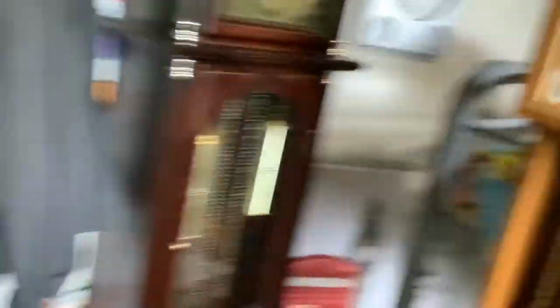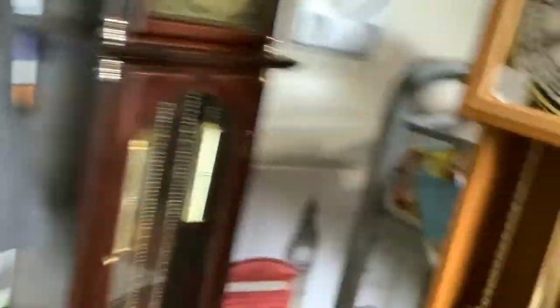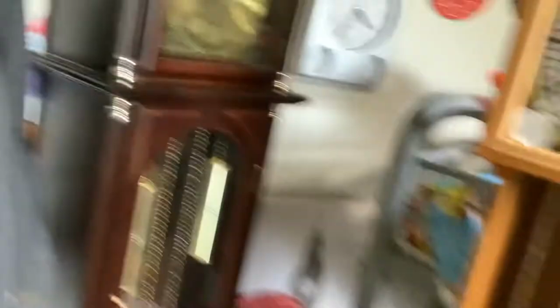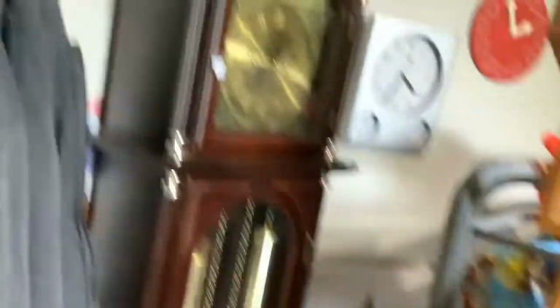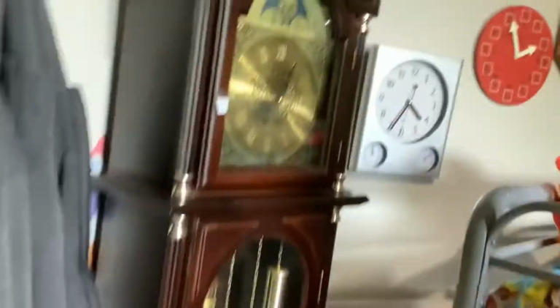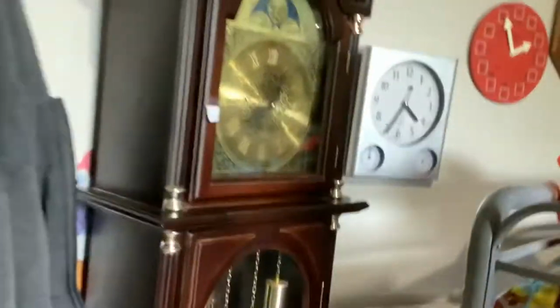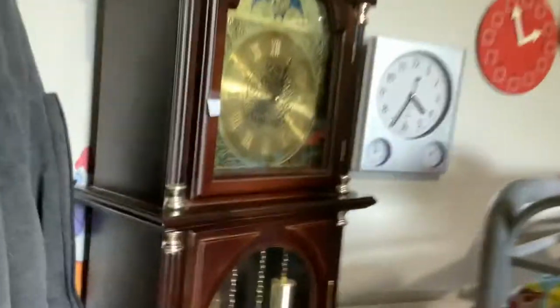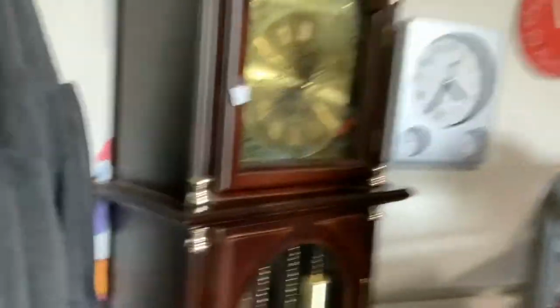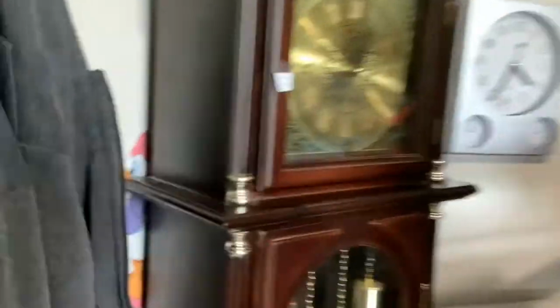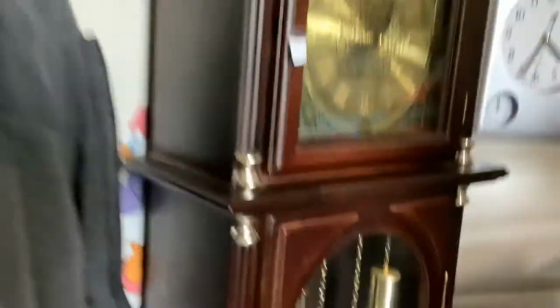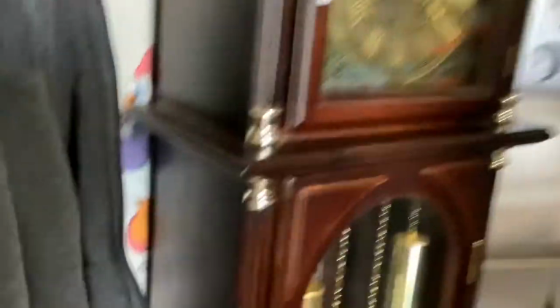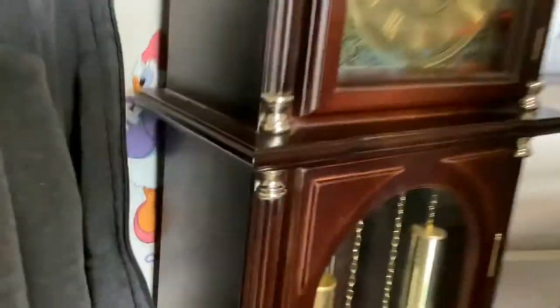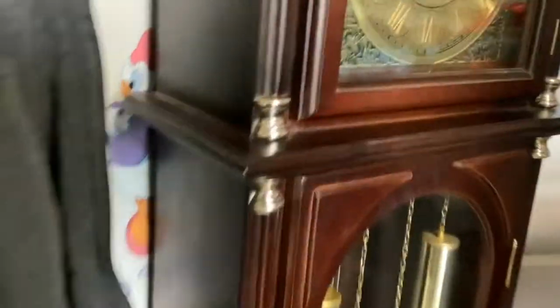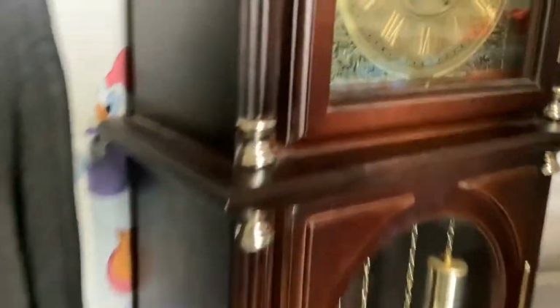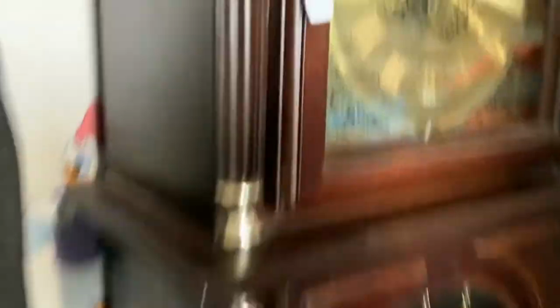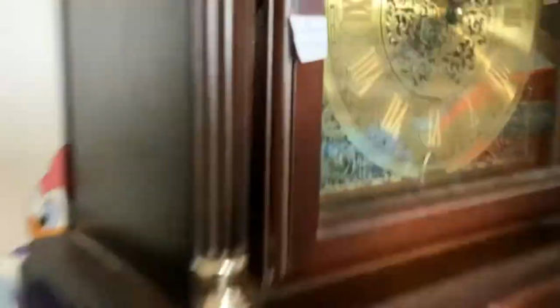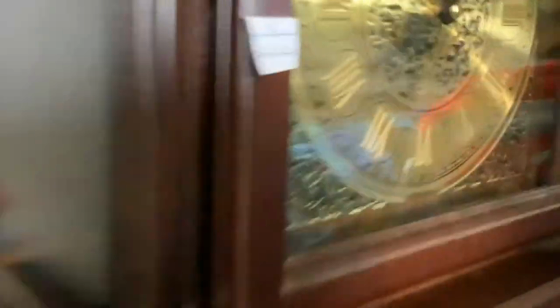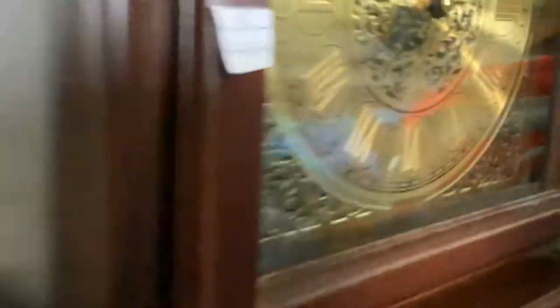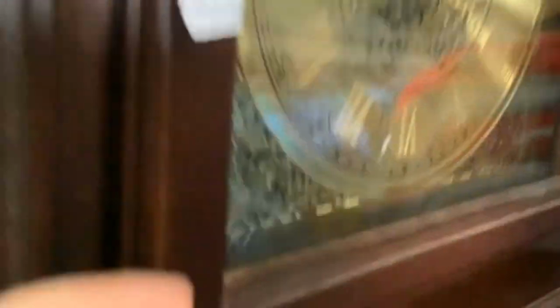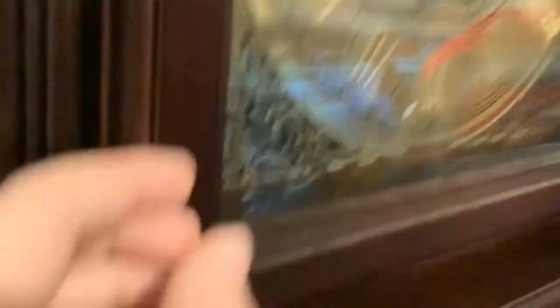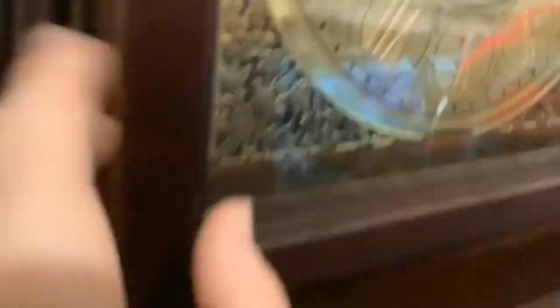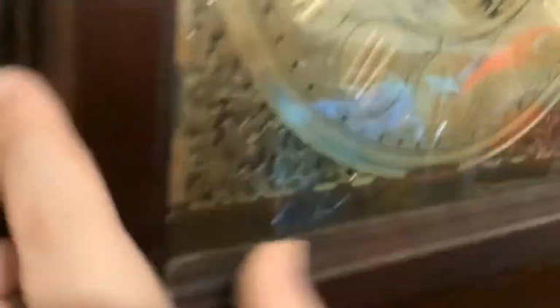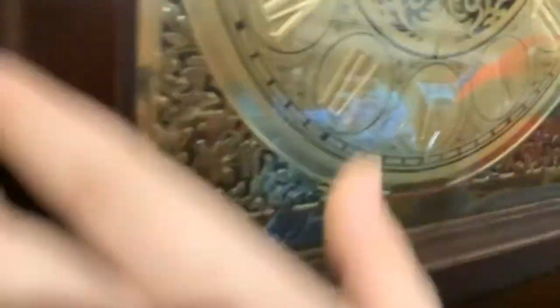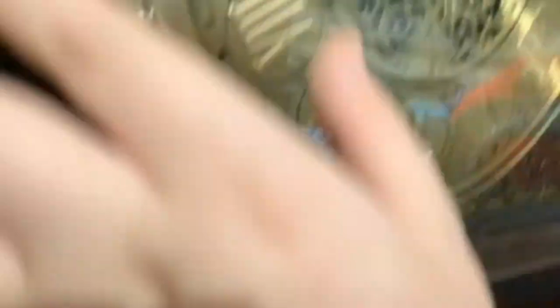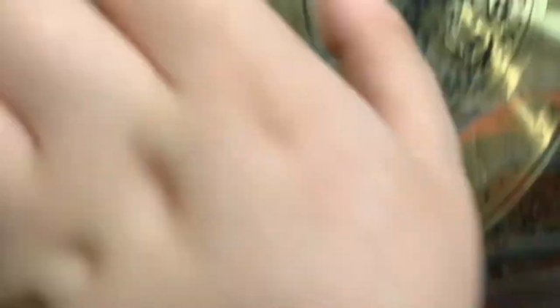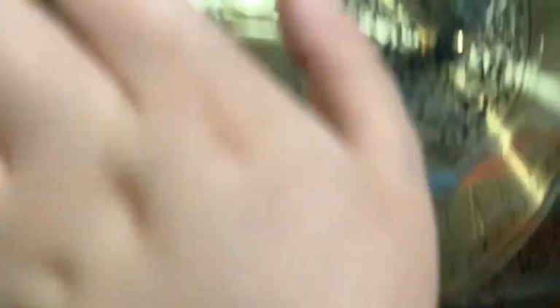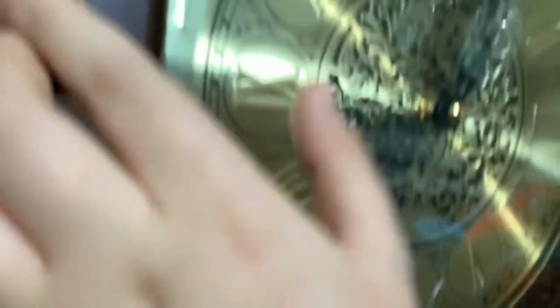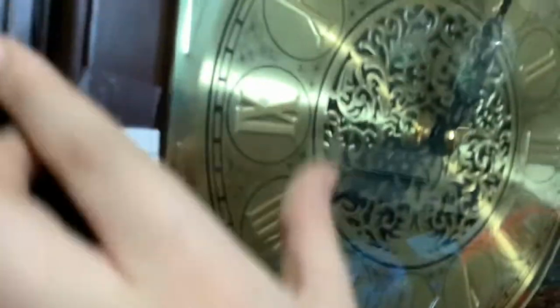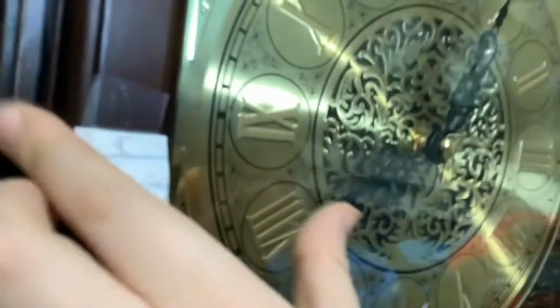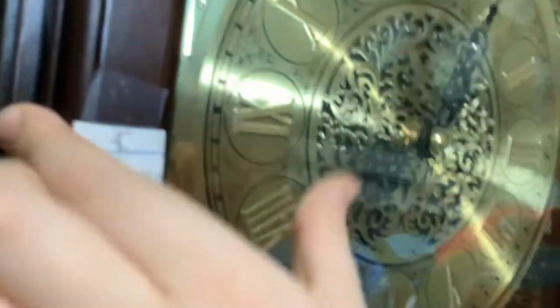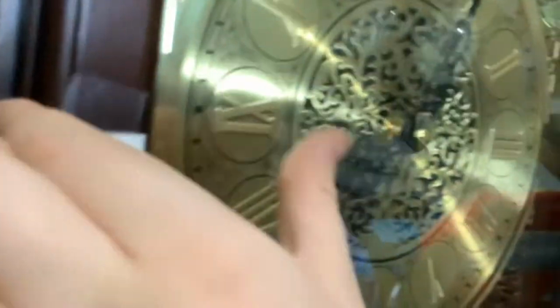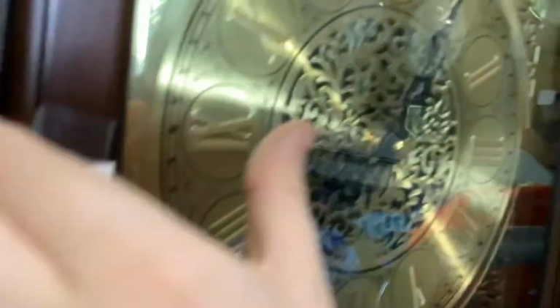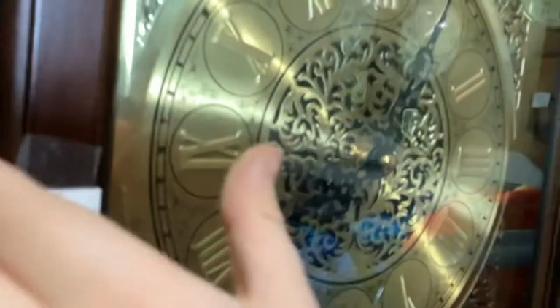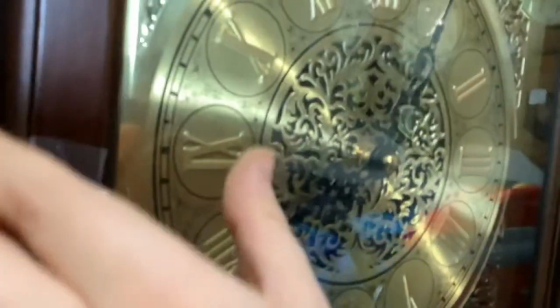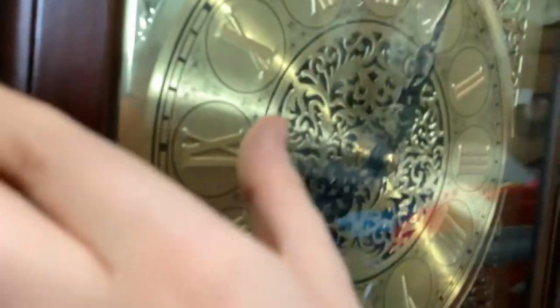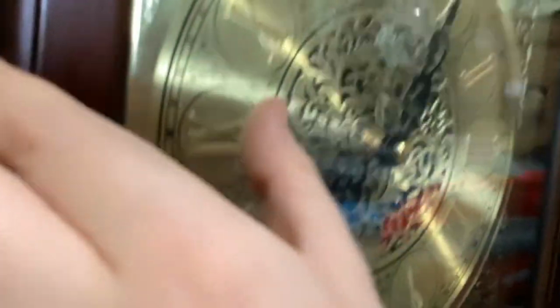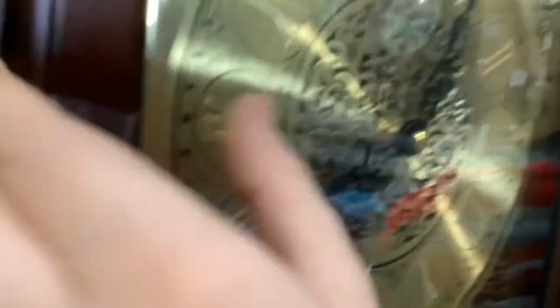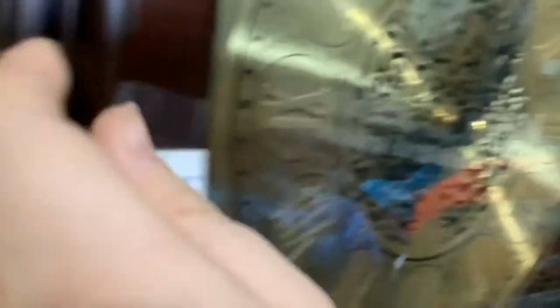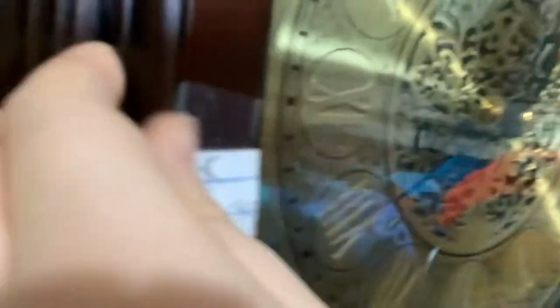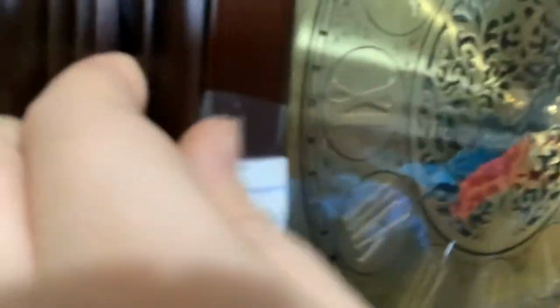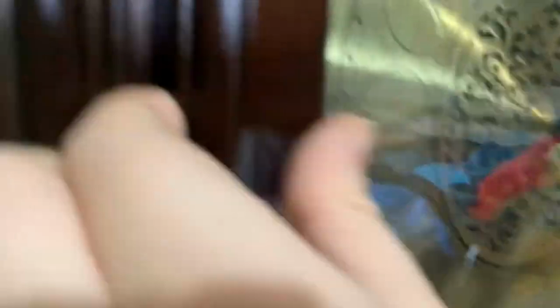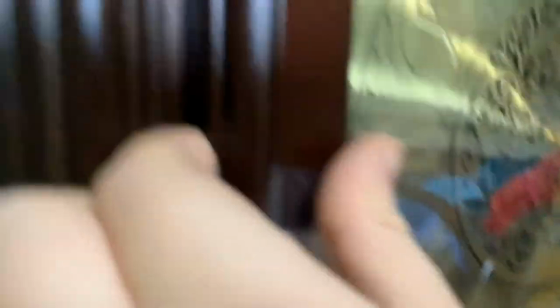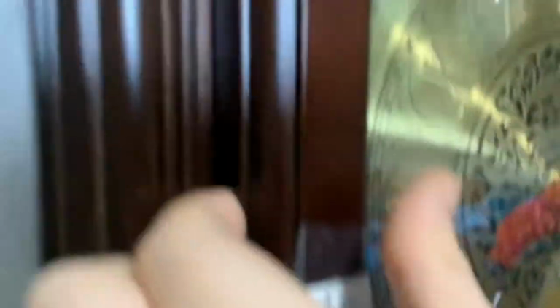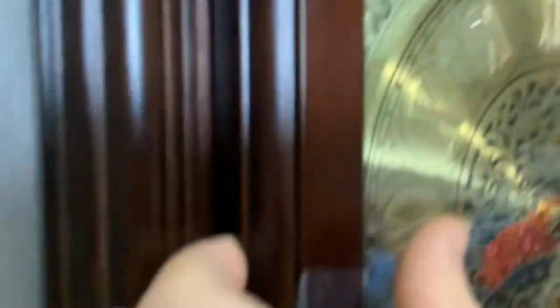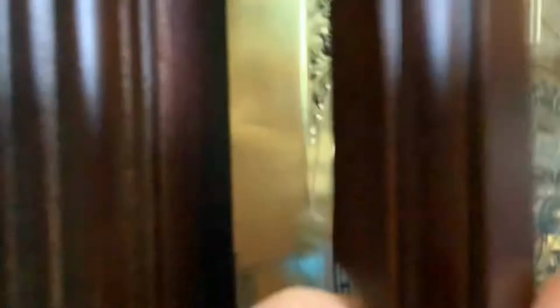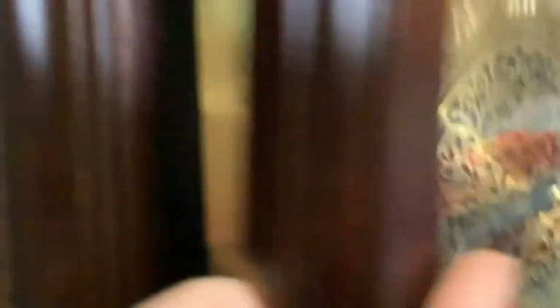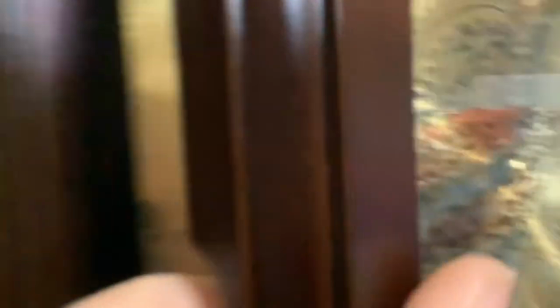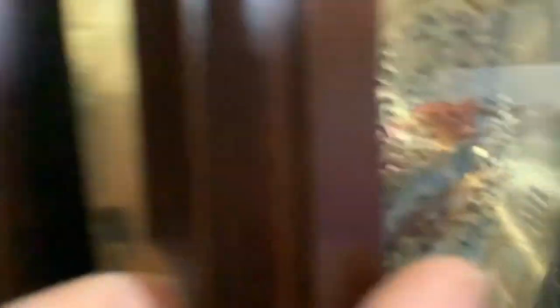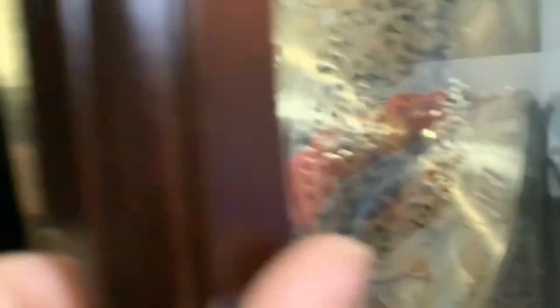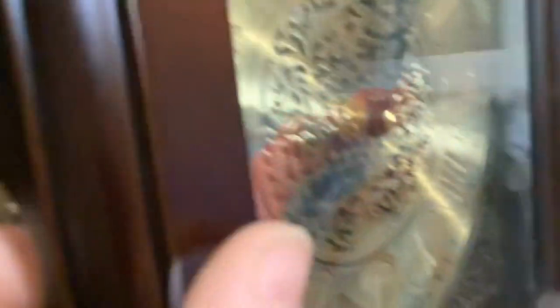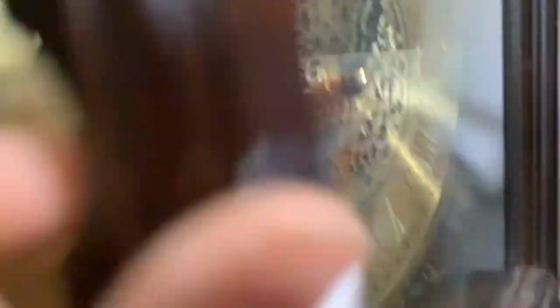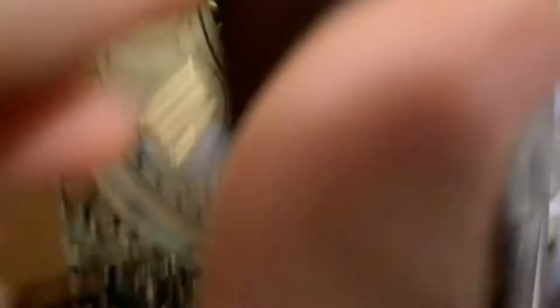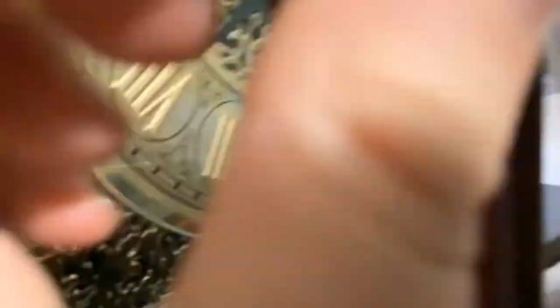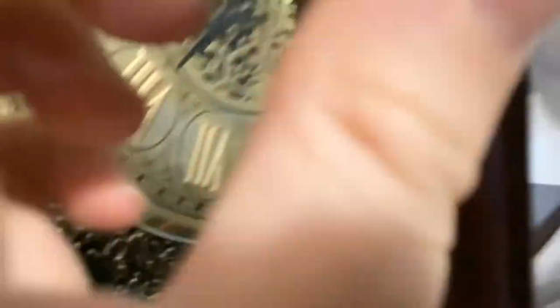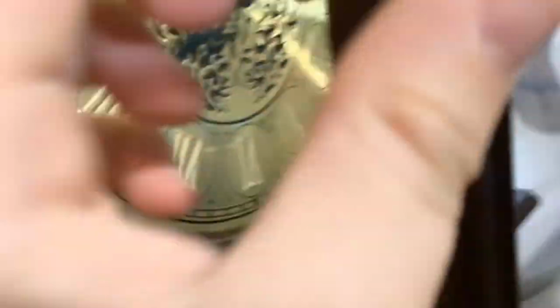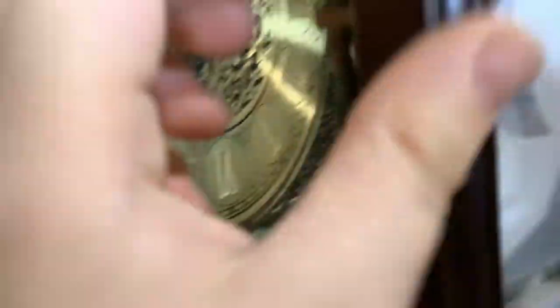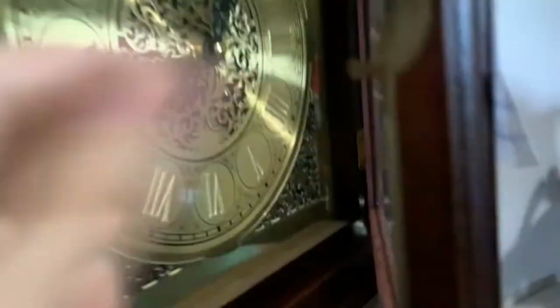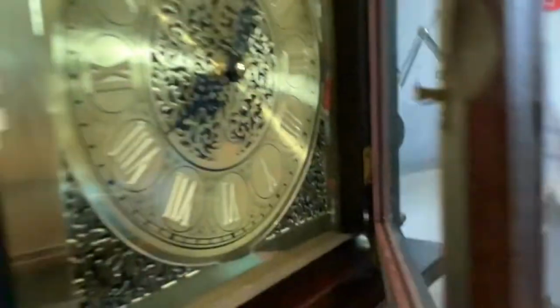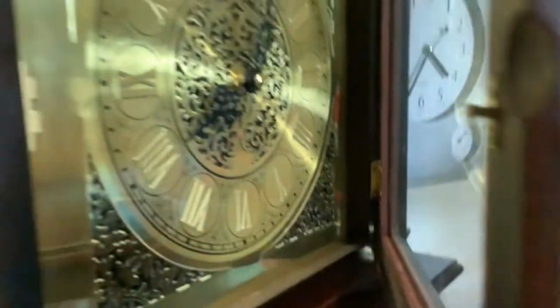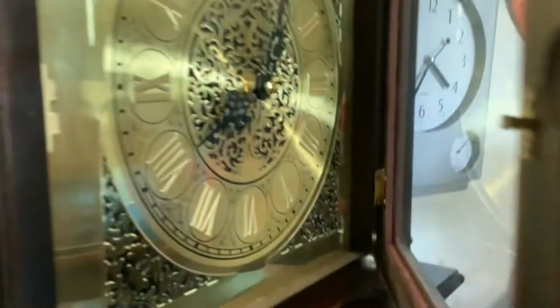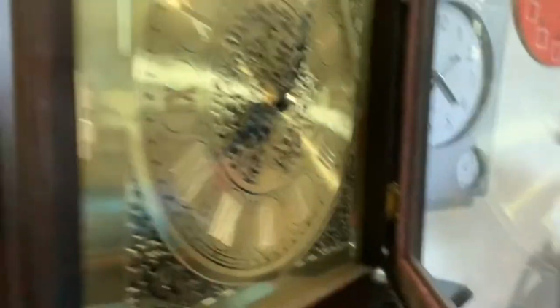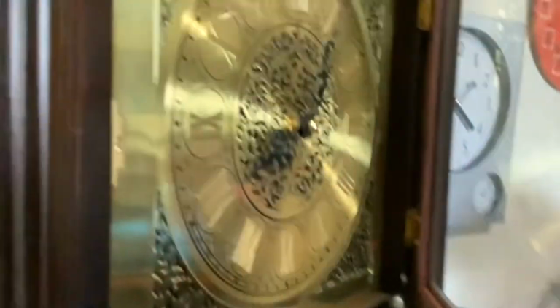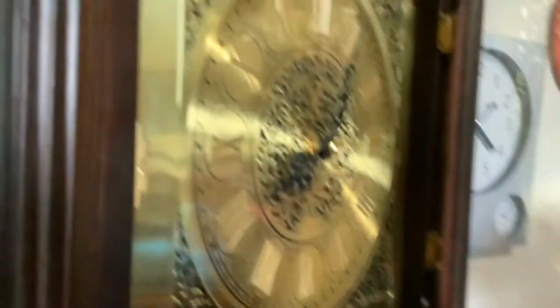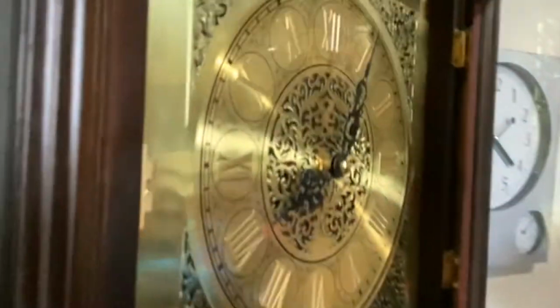Hi guys, welcome to another clock collection. We'll start with my grandfather clock.